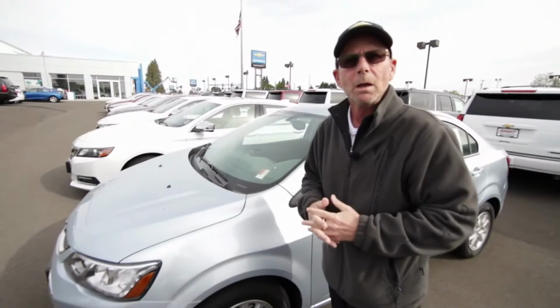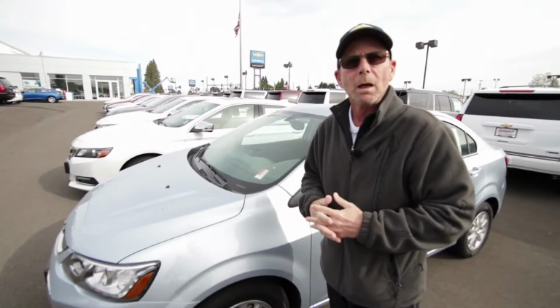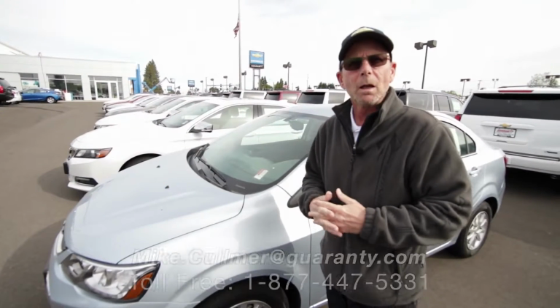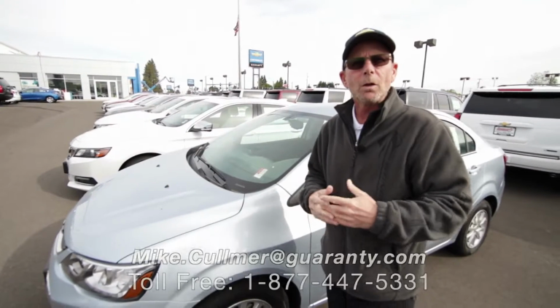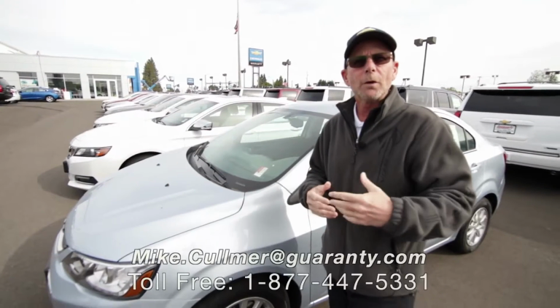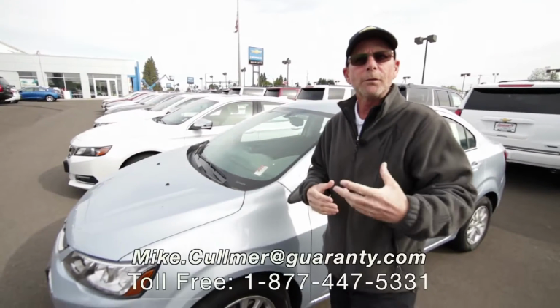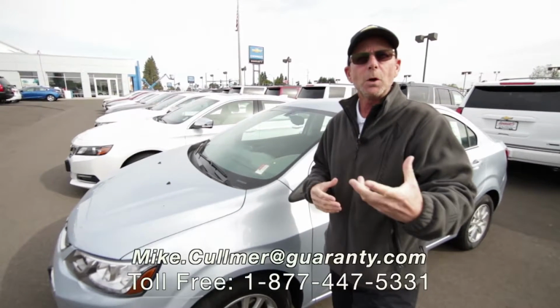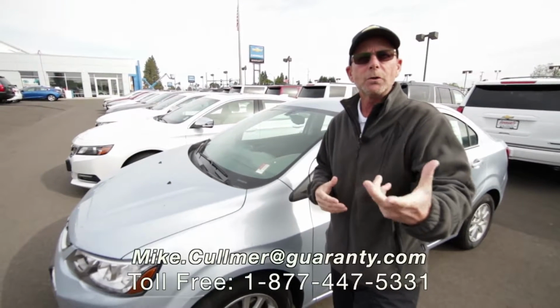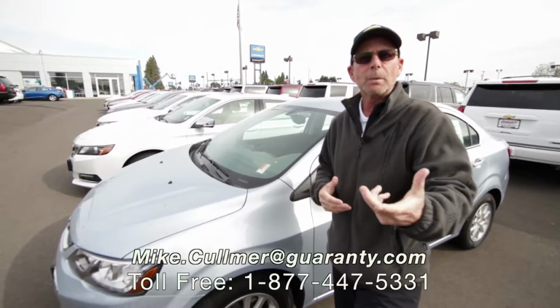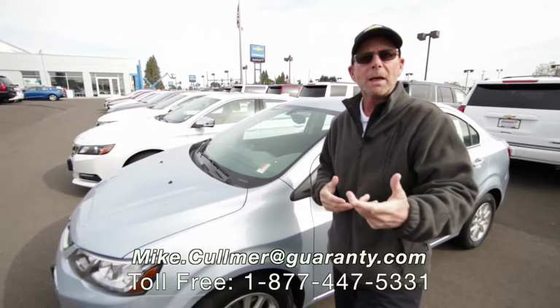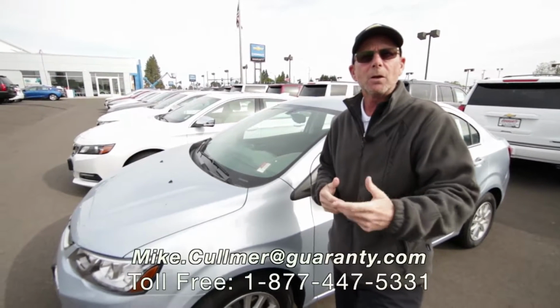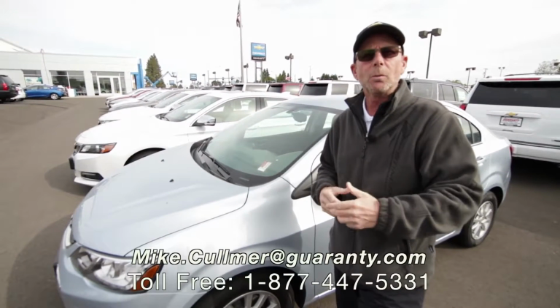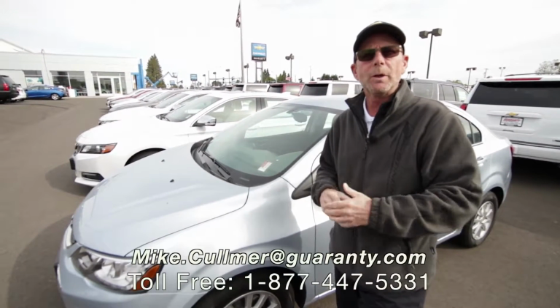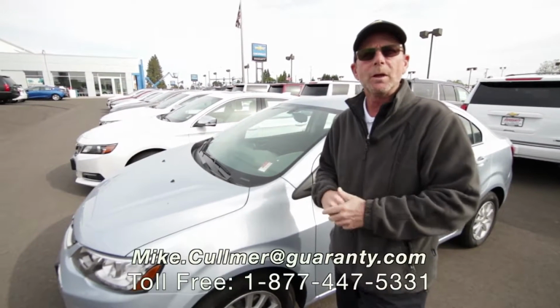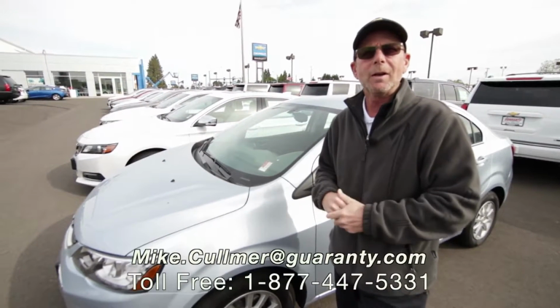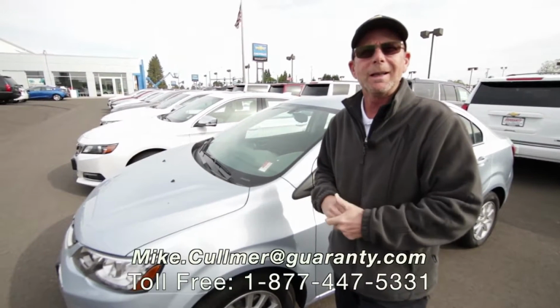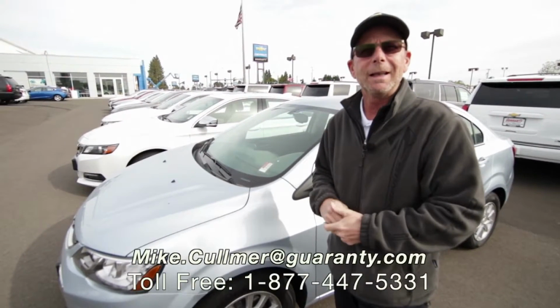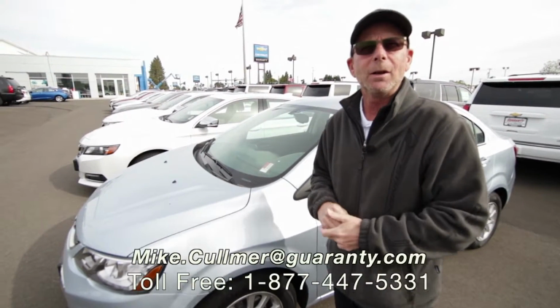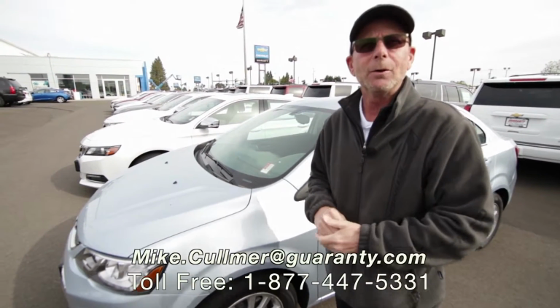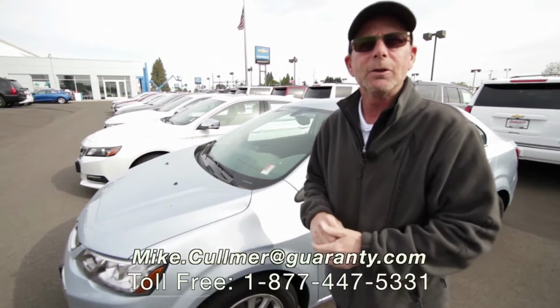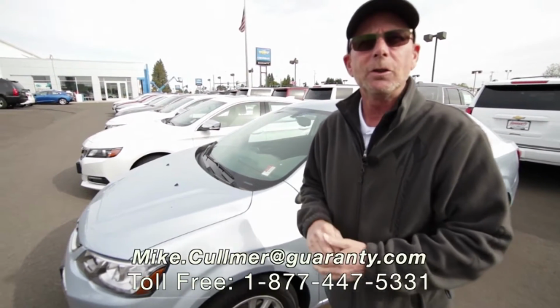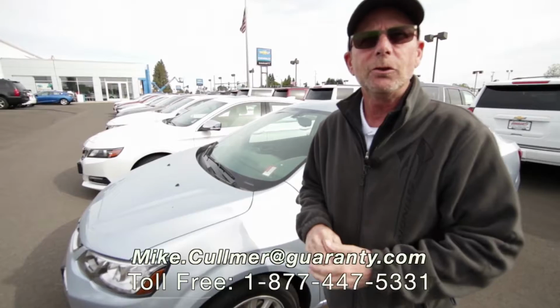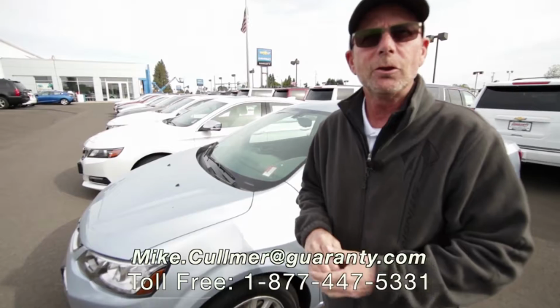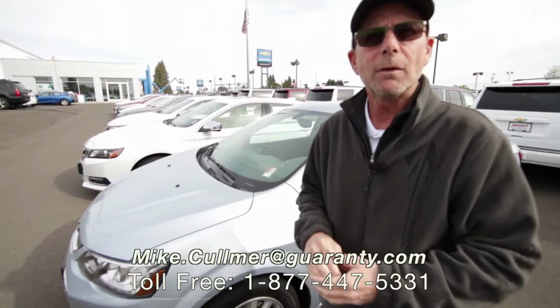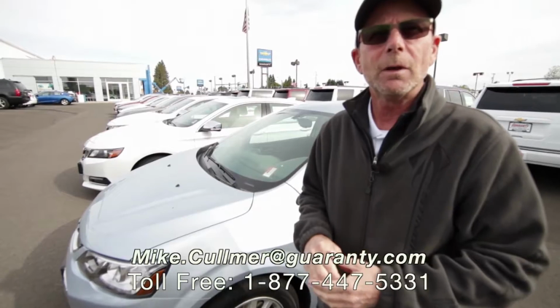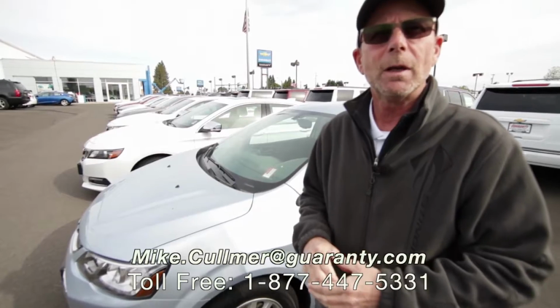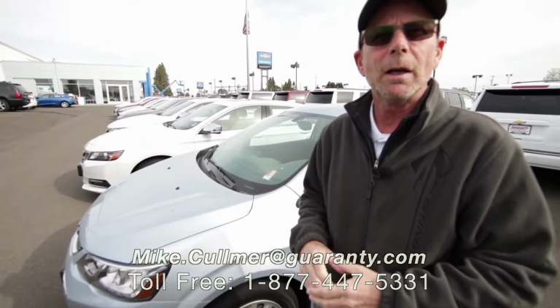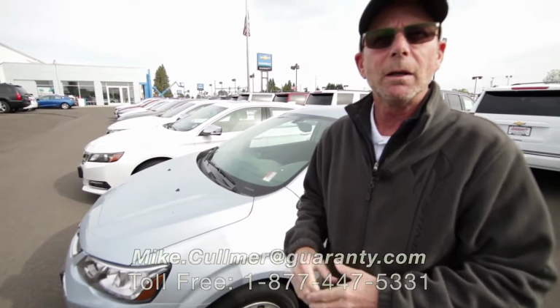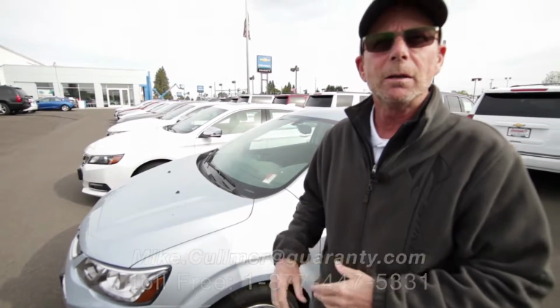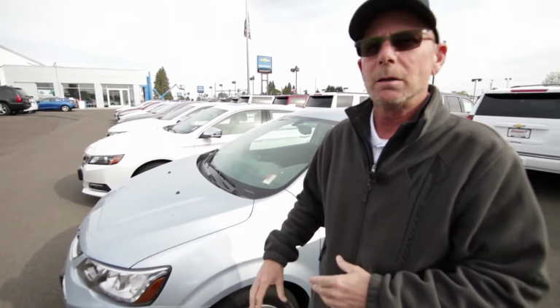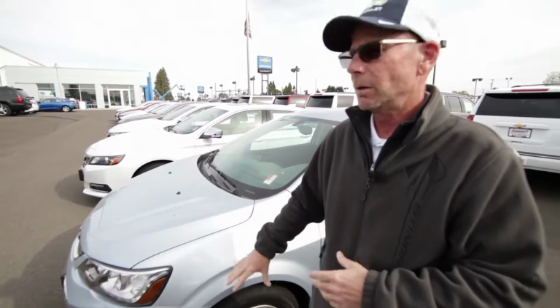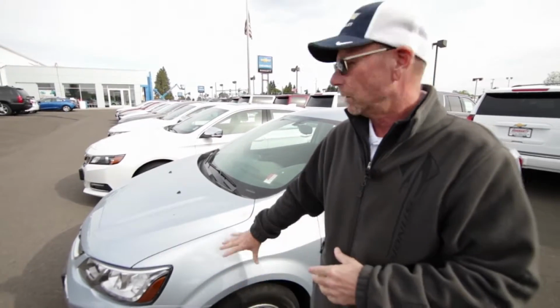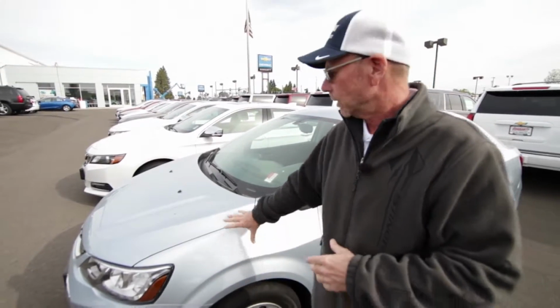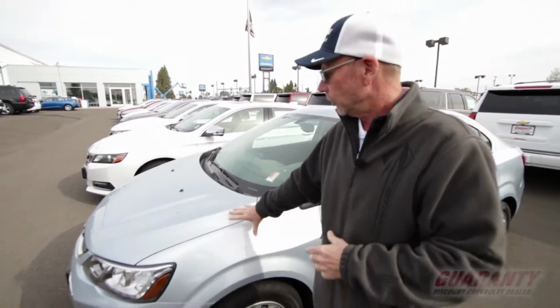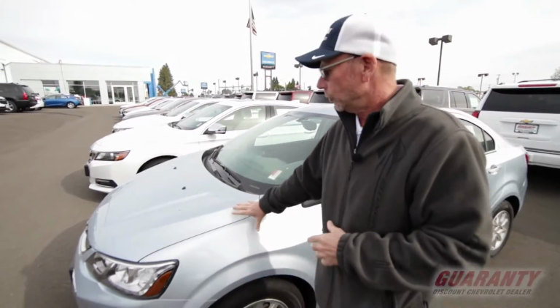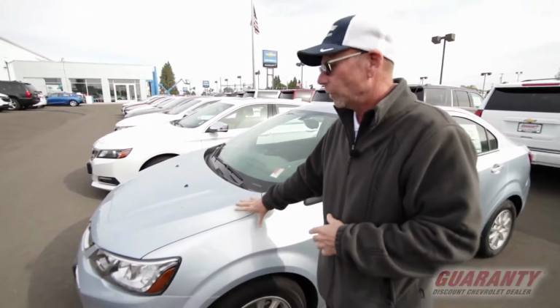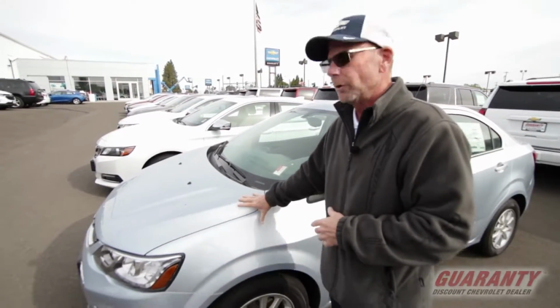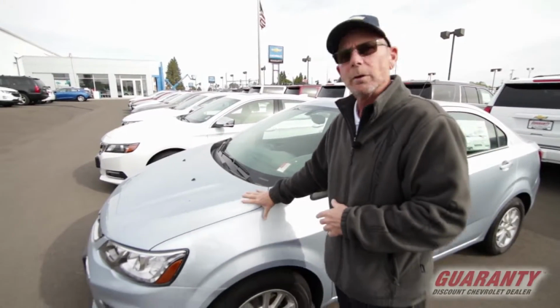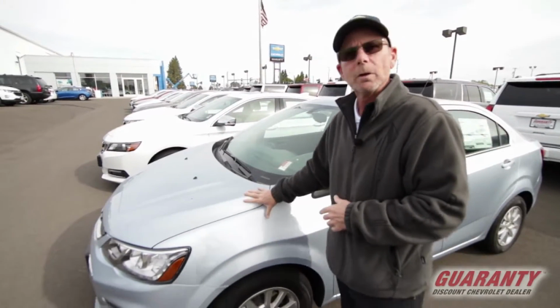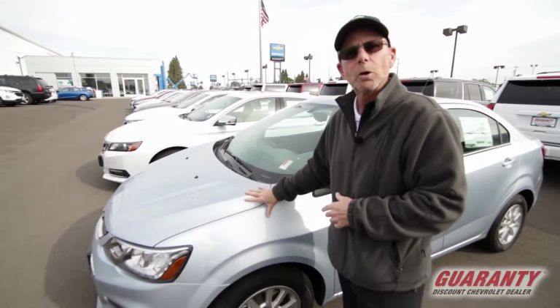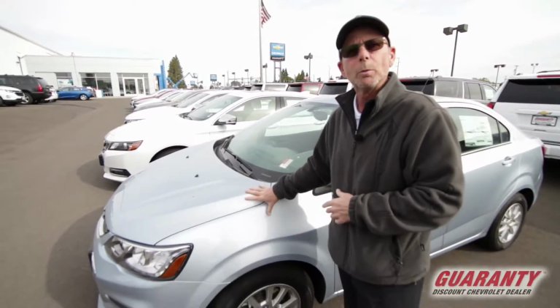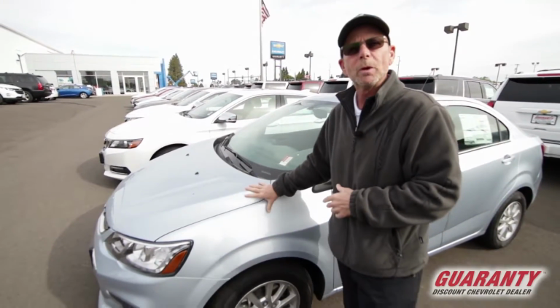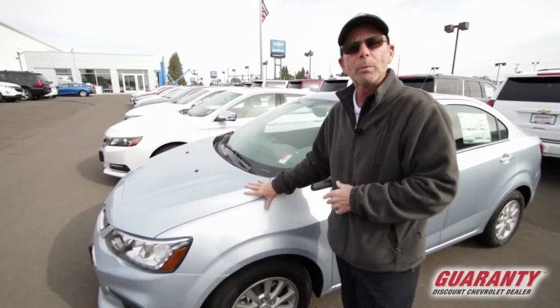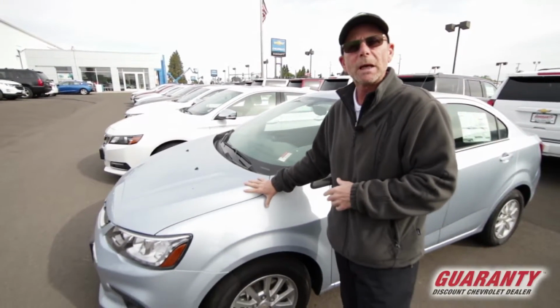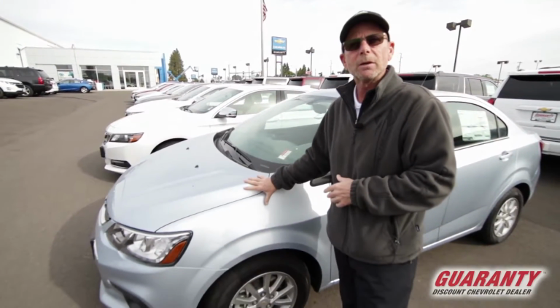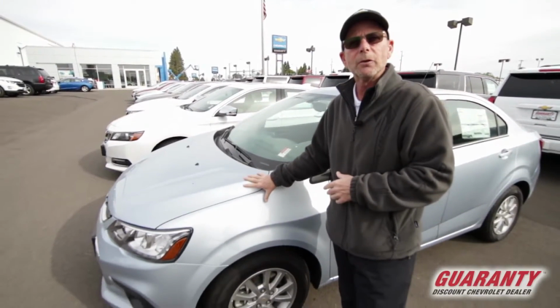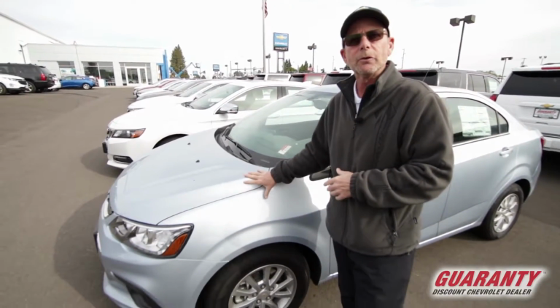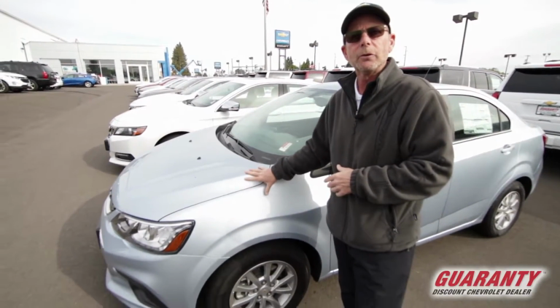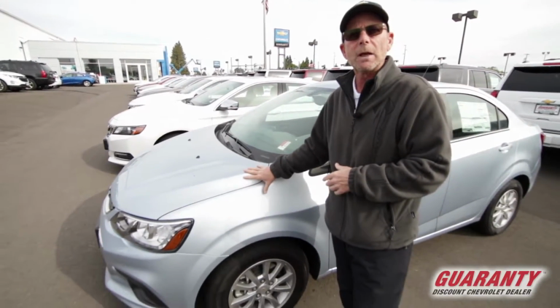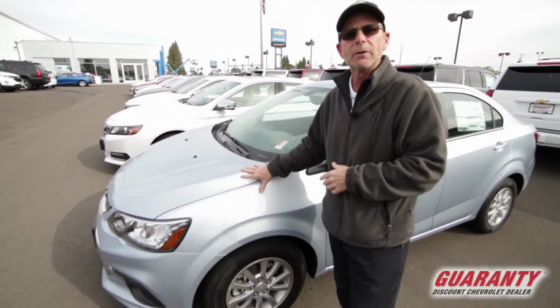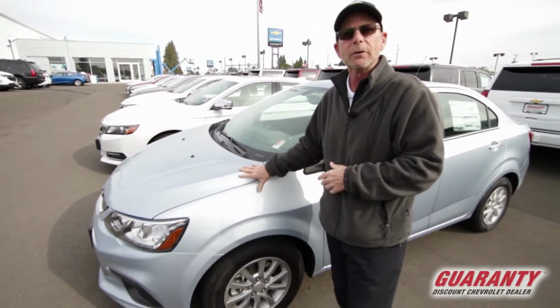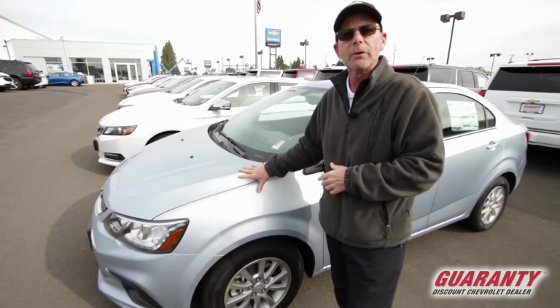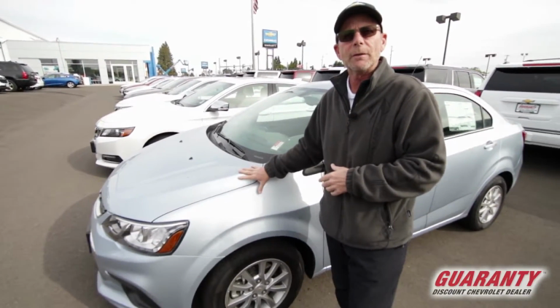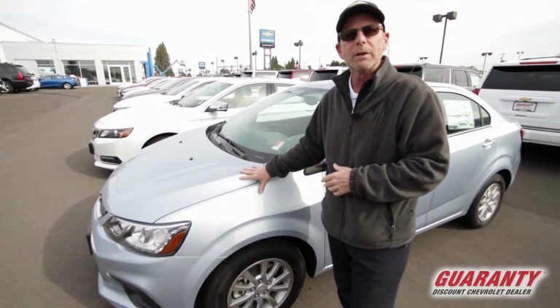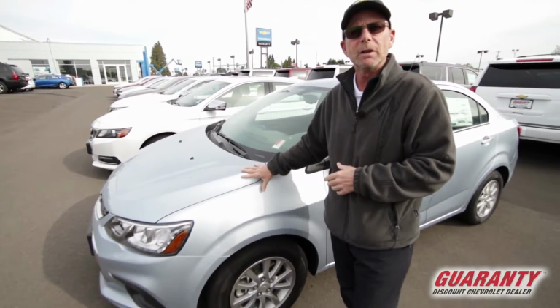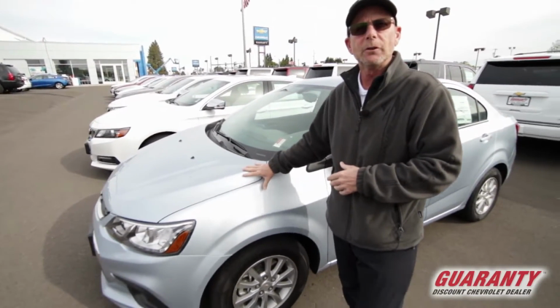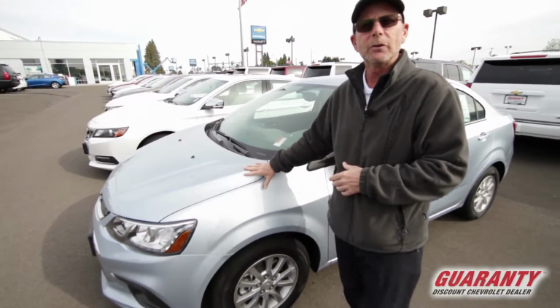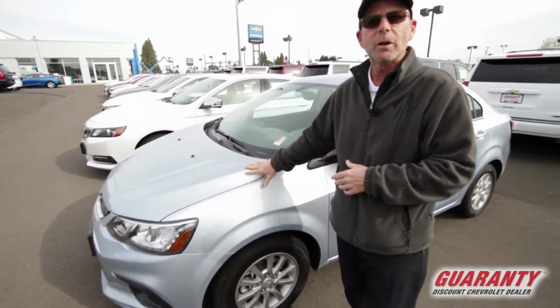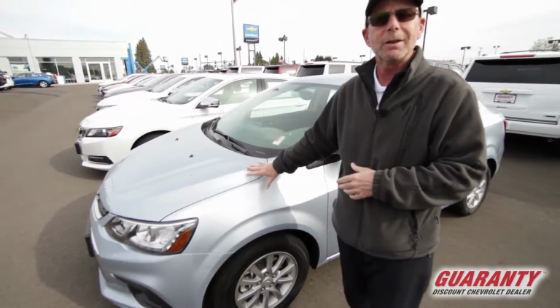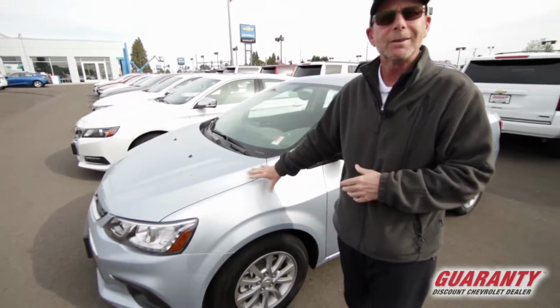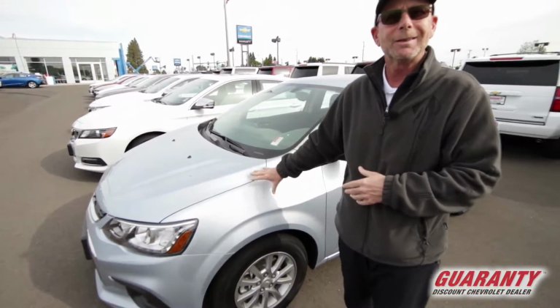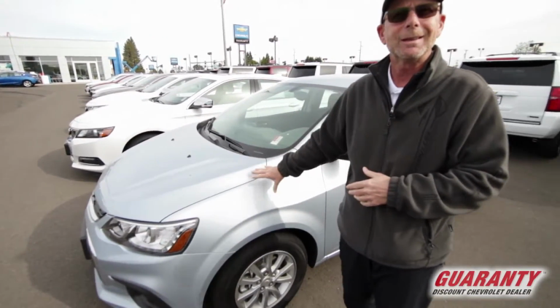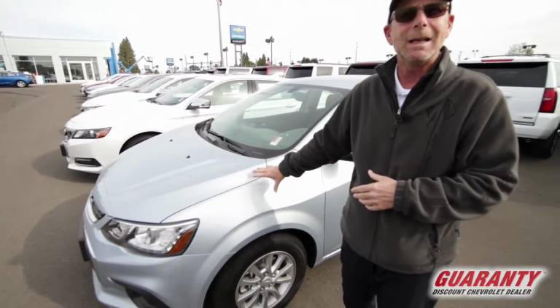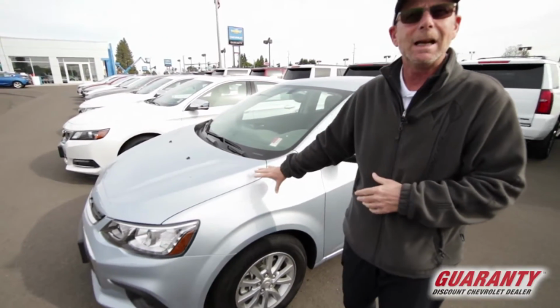Hello there folks, Mike Coleman here at Guaranty Chevrolet. I'm going to show you a little bit about this 2017 Sonic sedan.